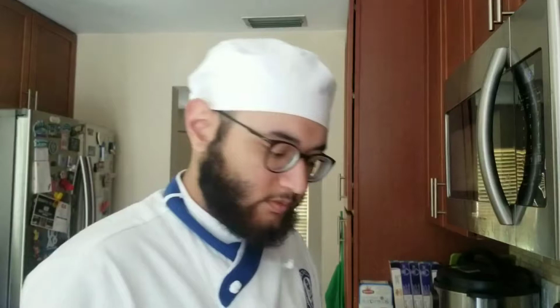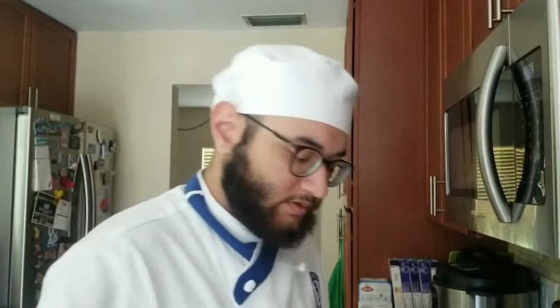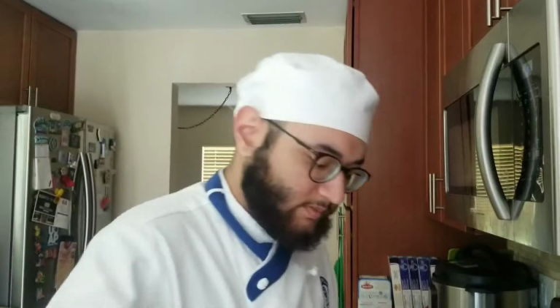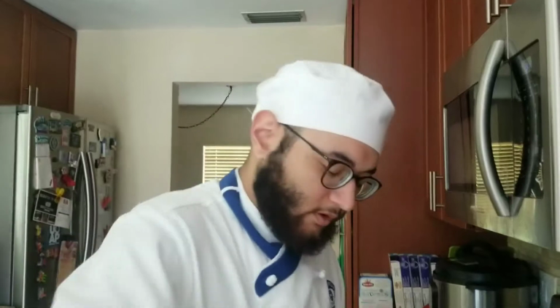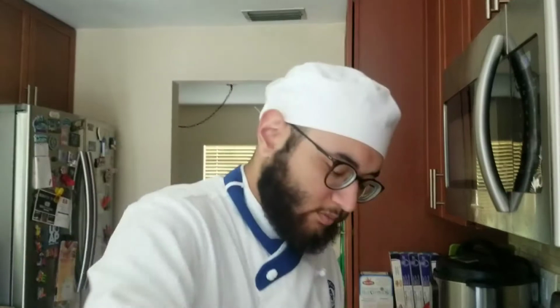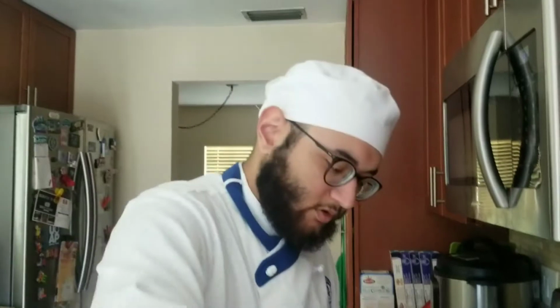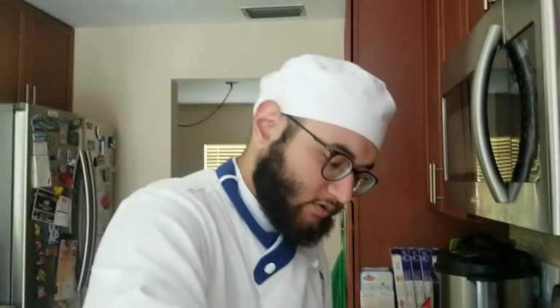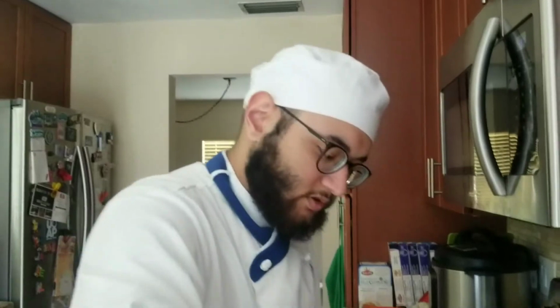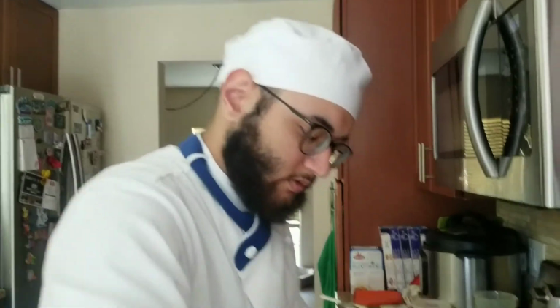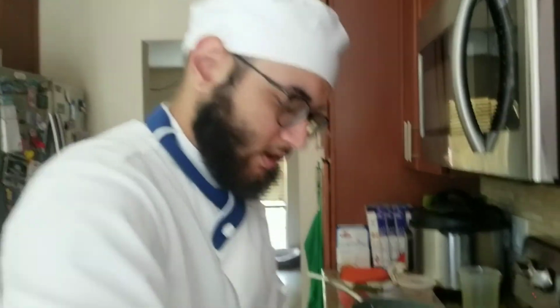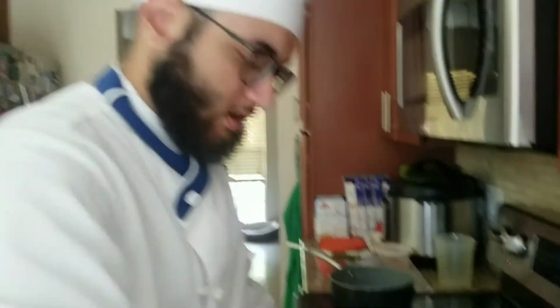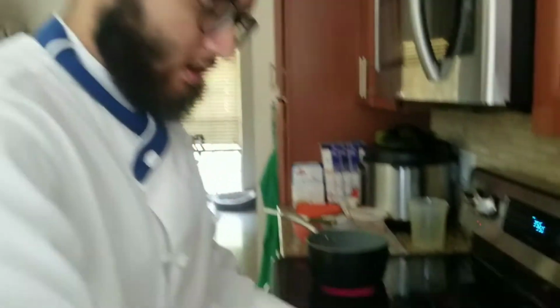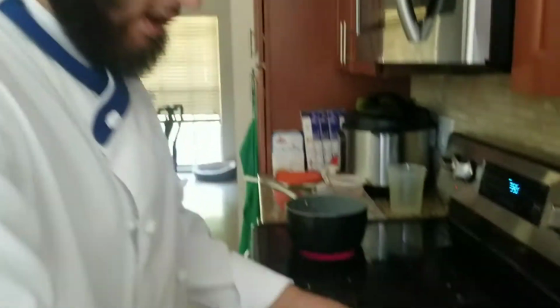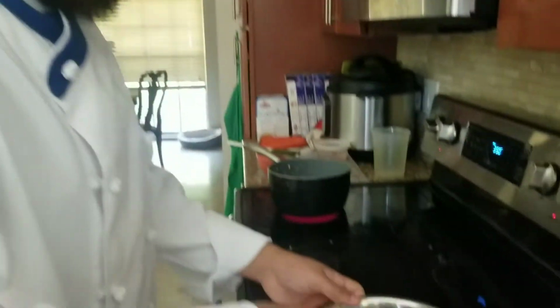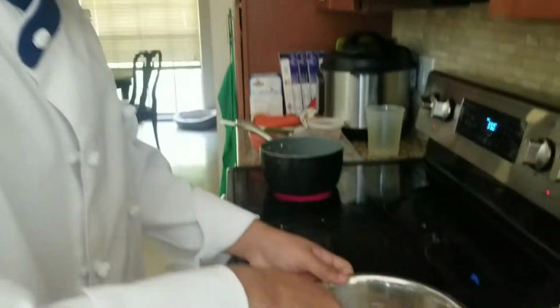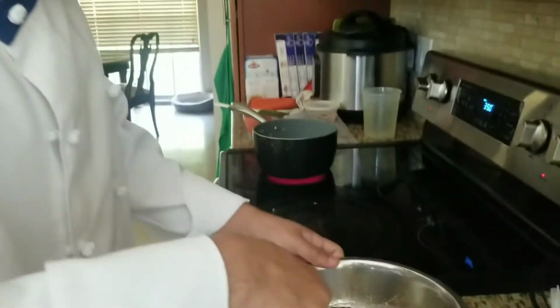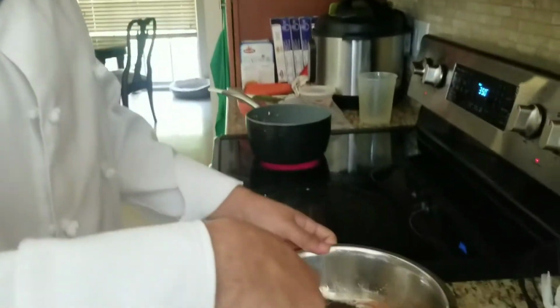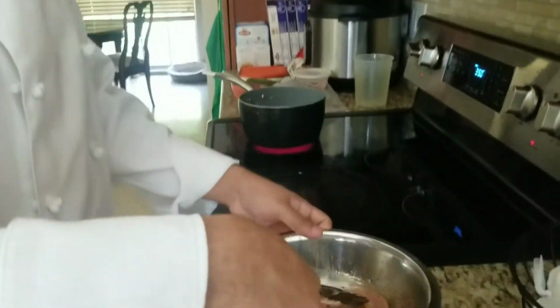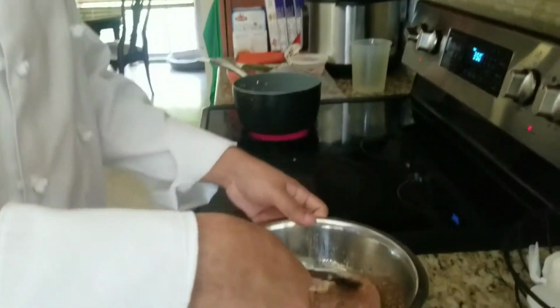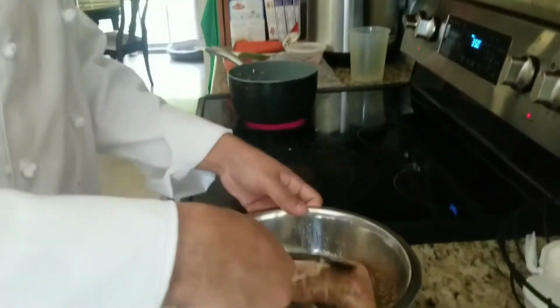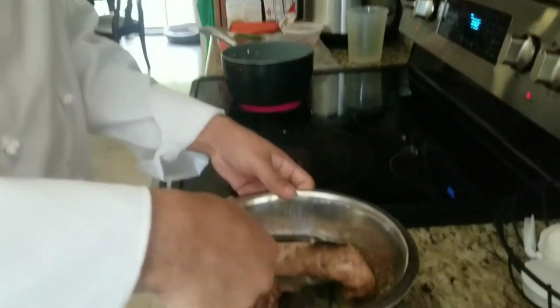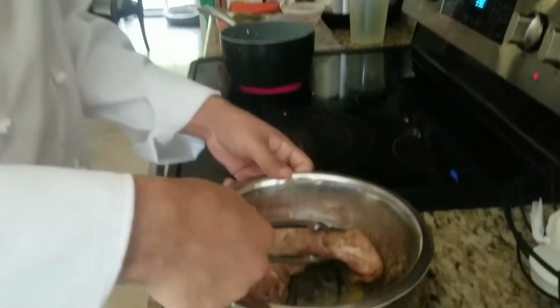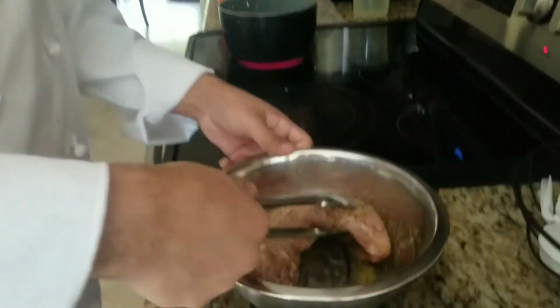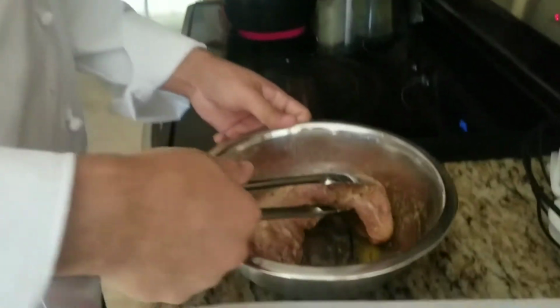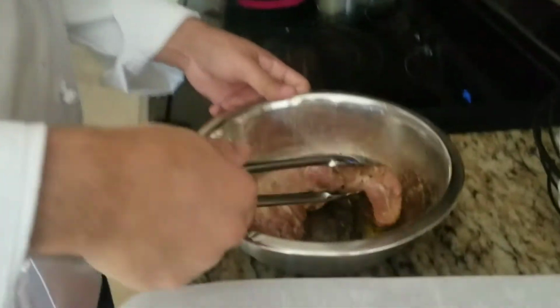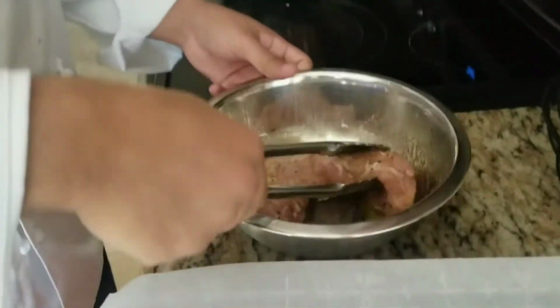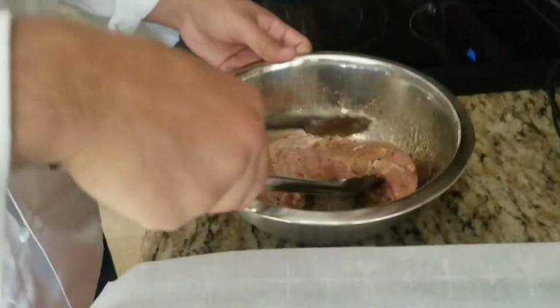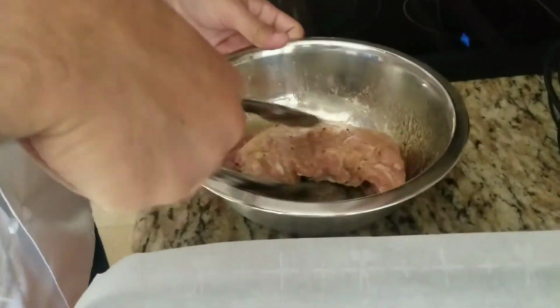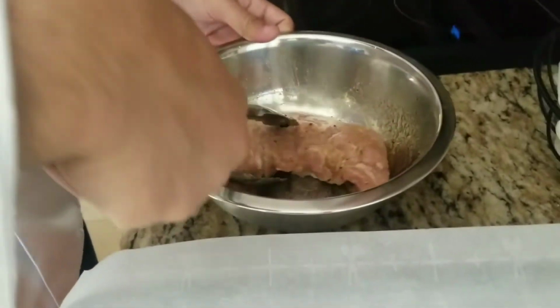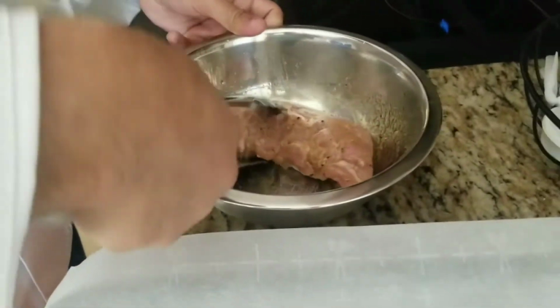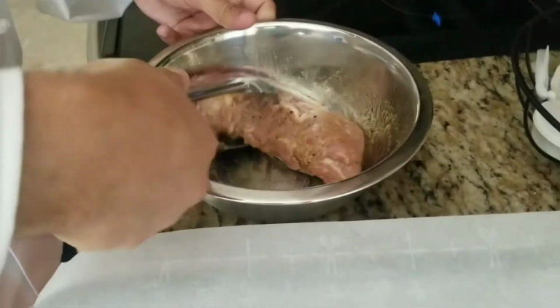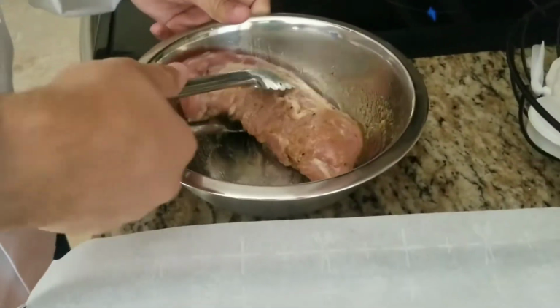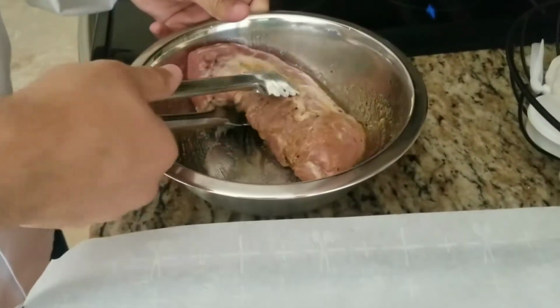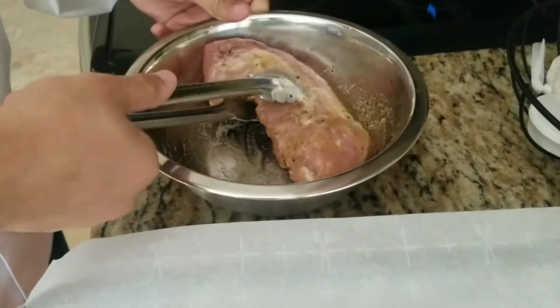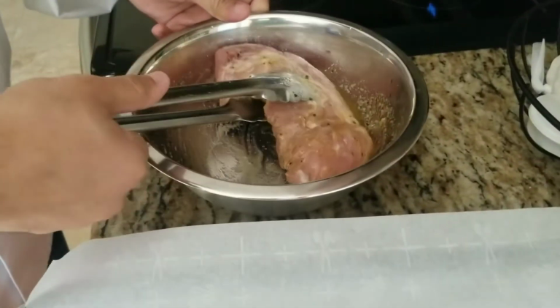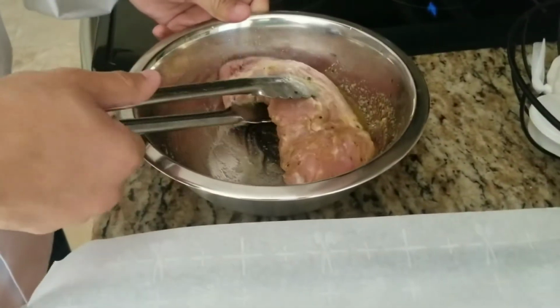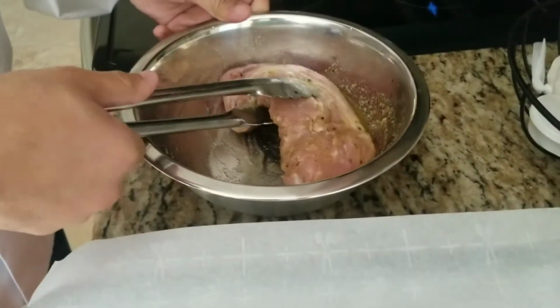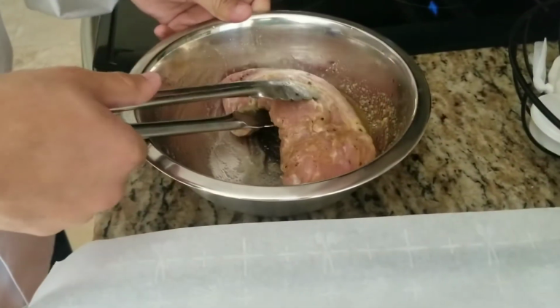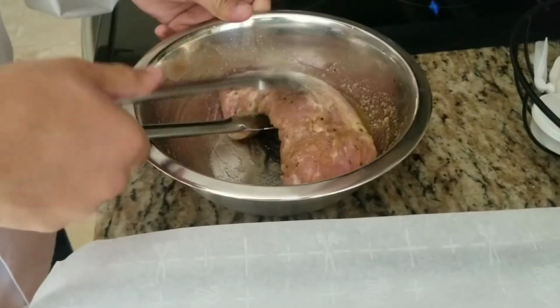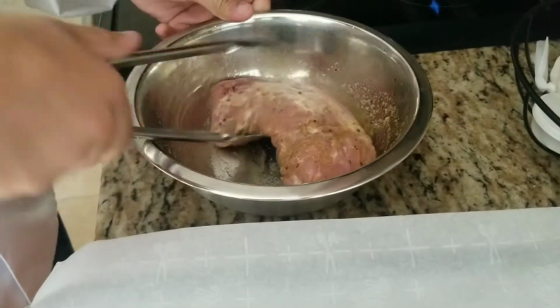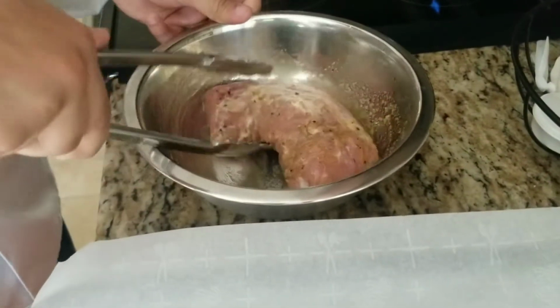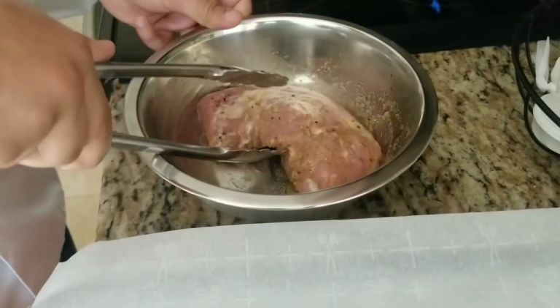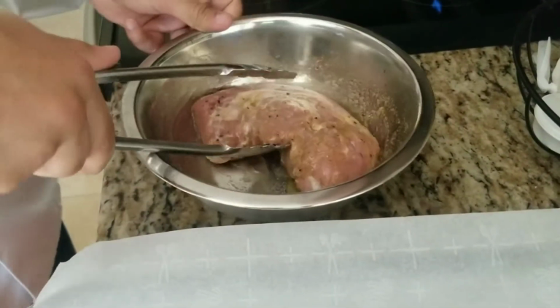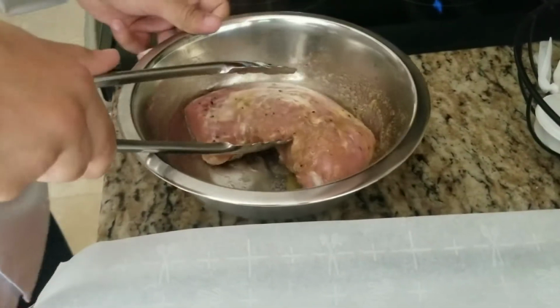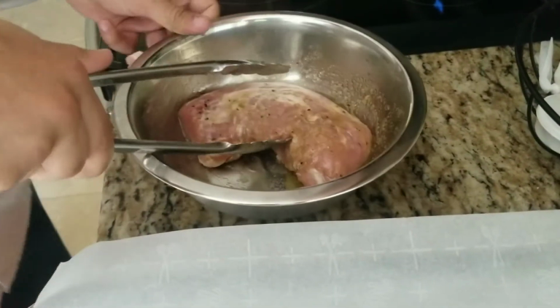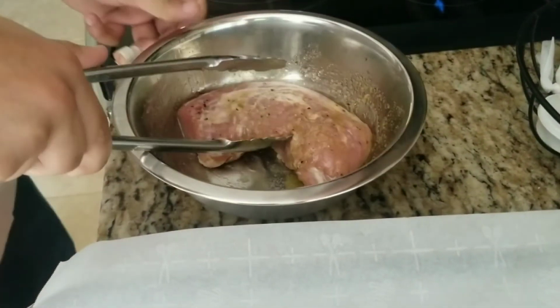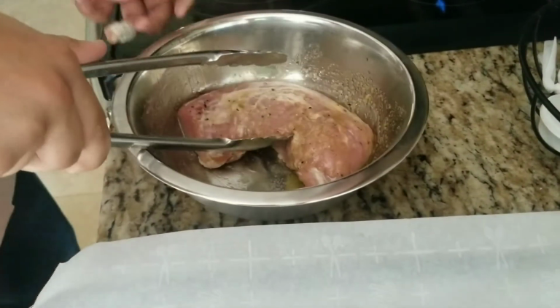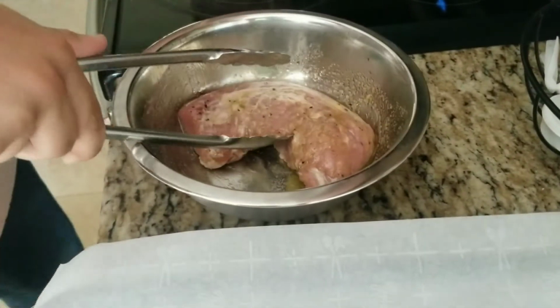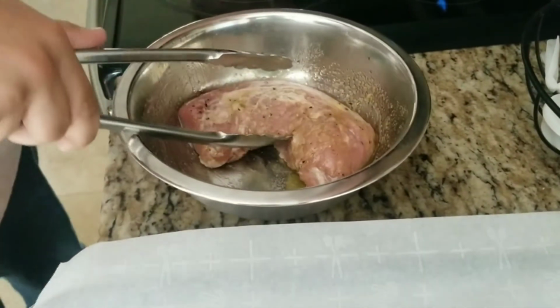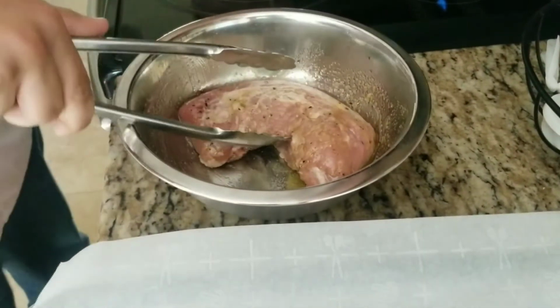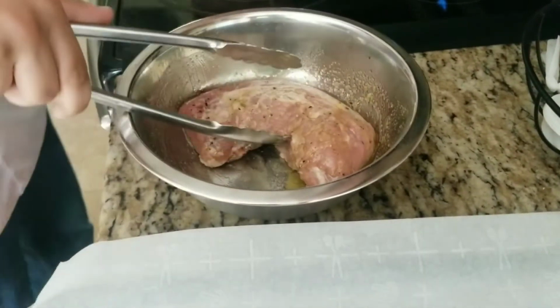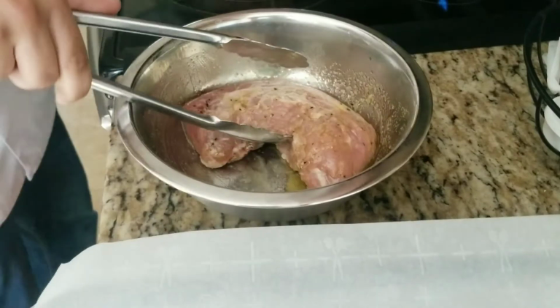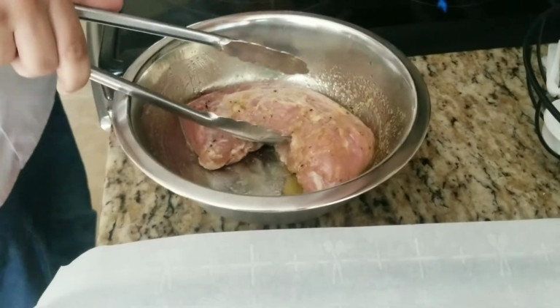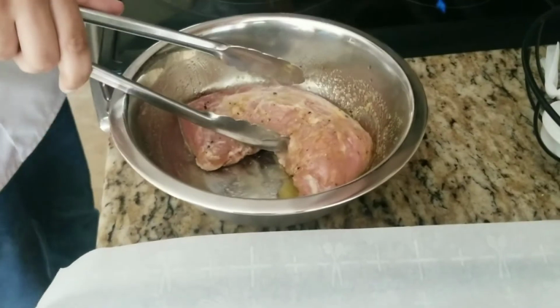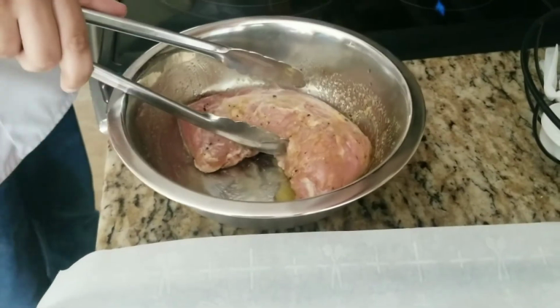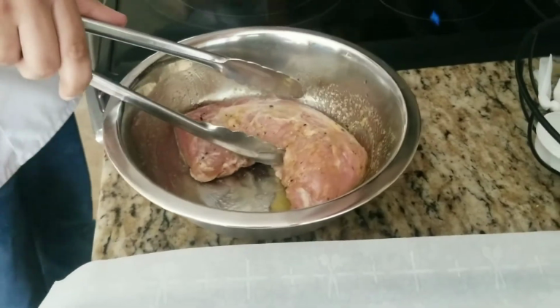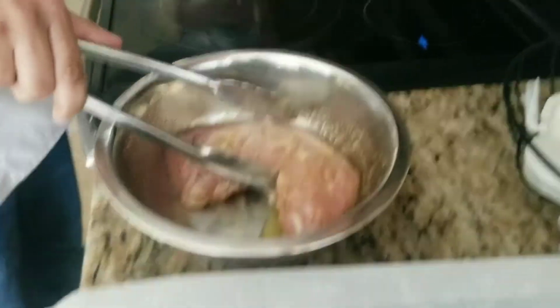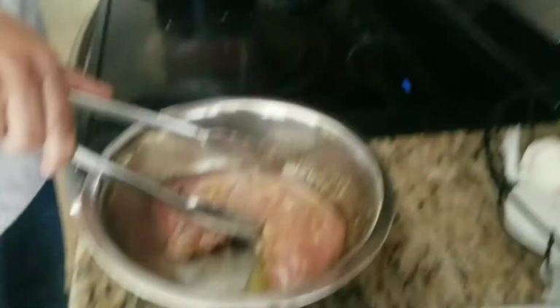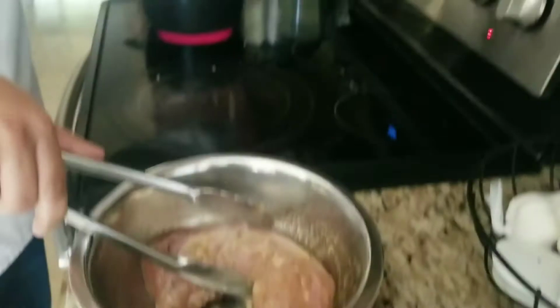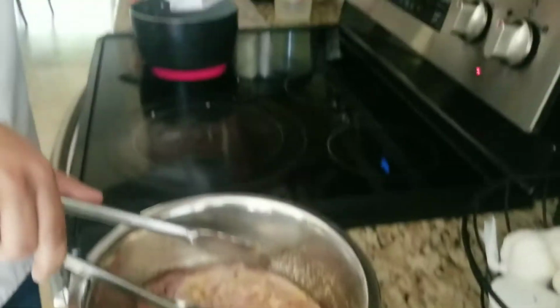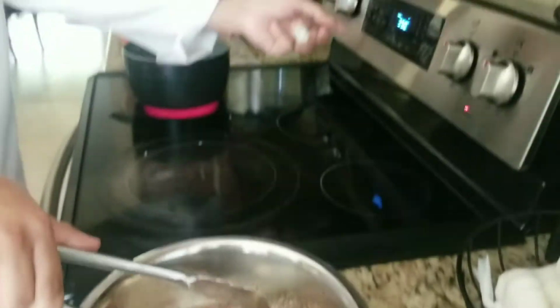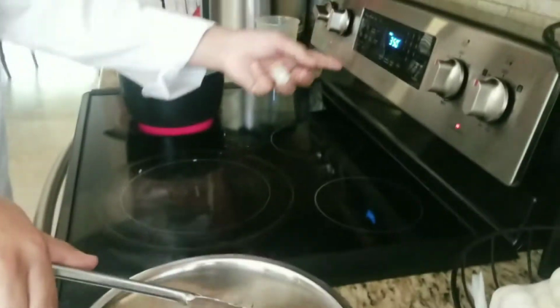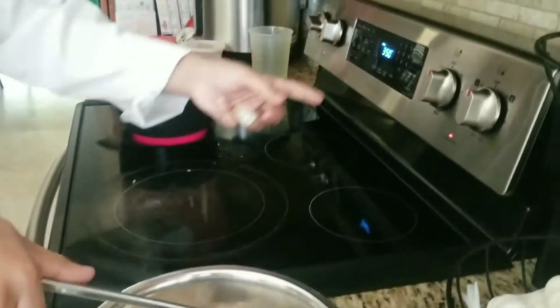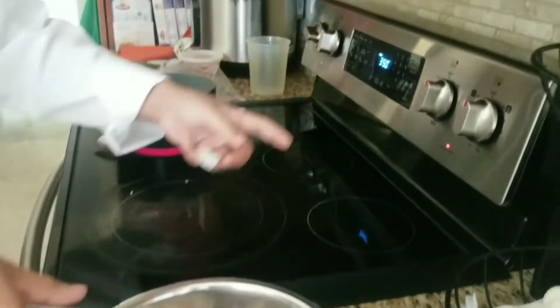My name is Michael Dozer. Right here I have my pork tenderloin. I've already been marinating it for a couple of hours, and I have my oven set for 350.